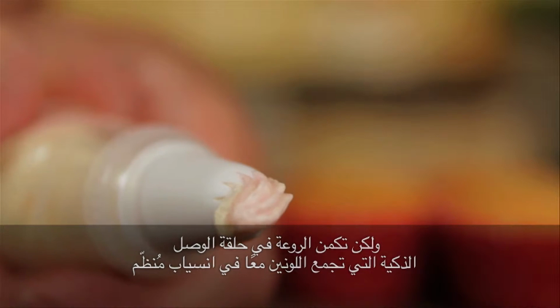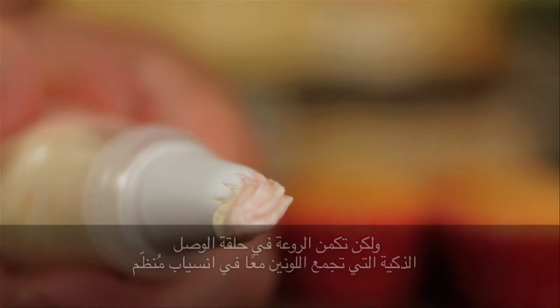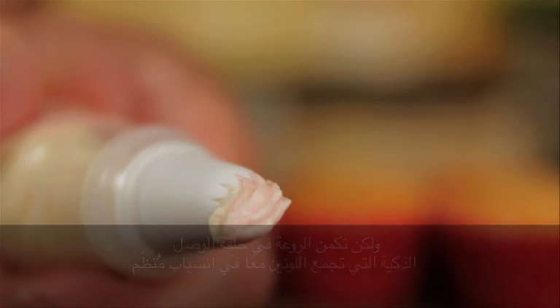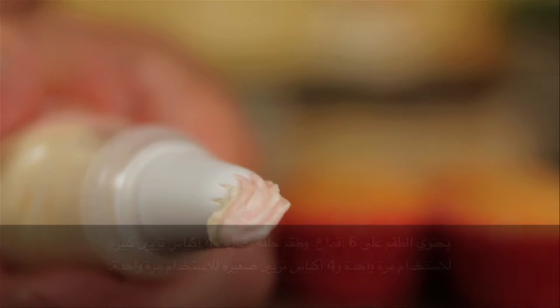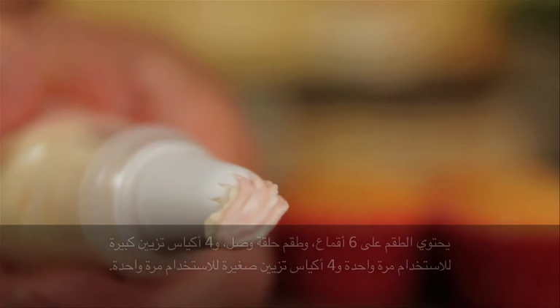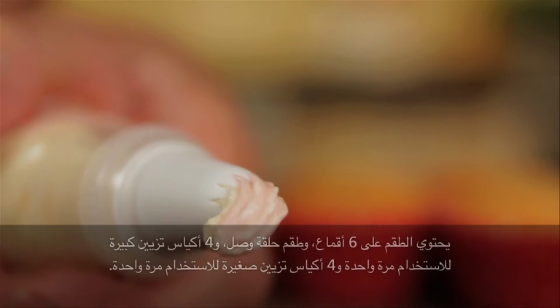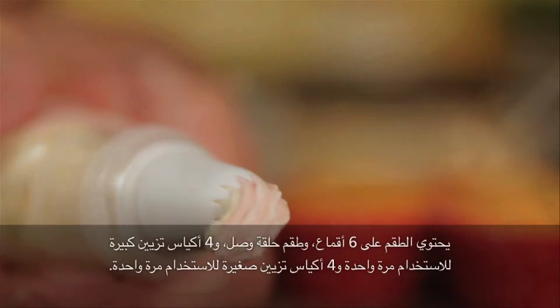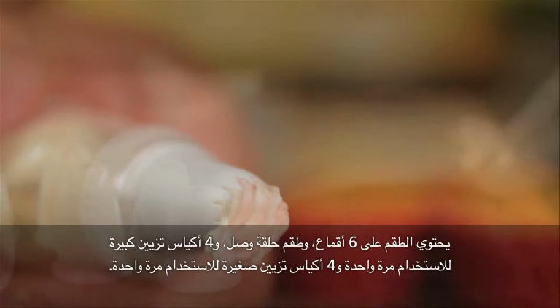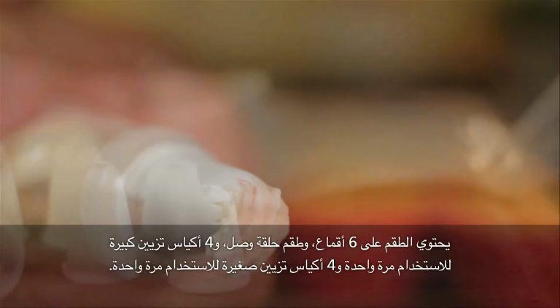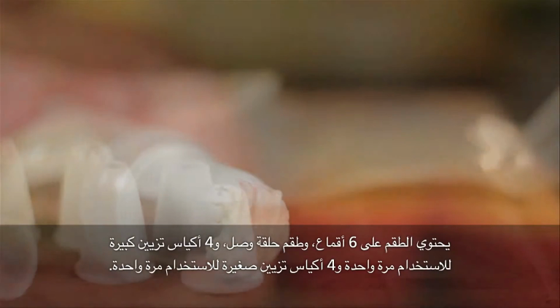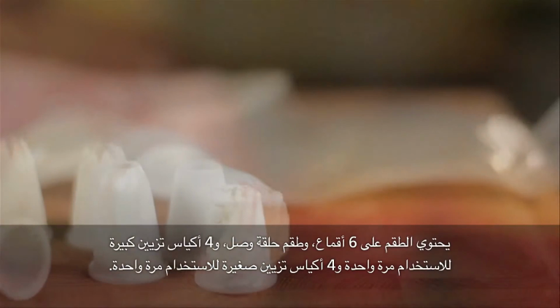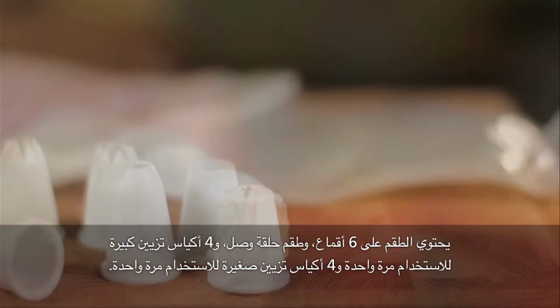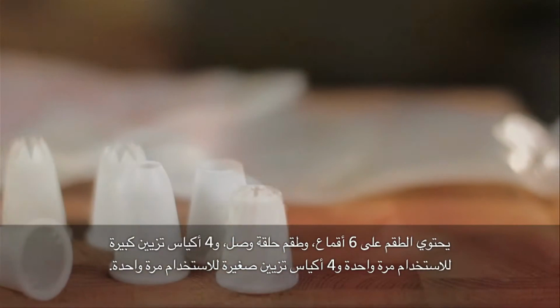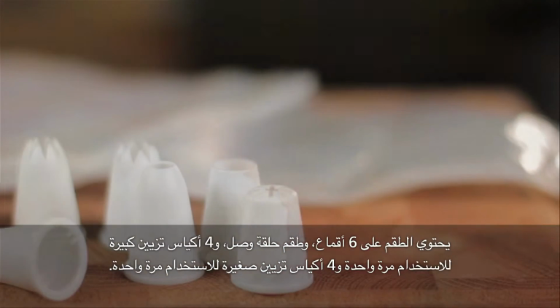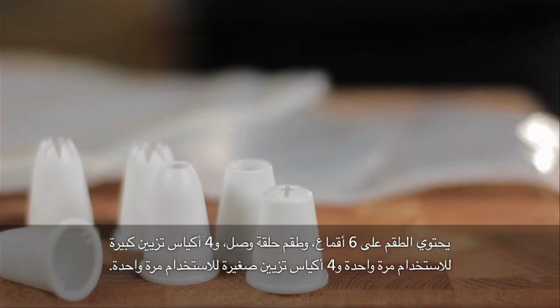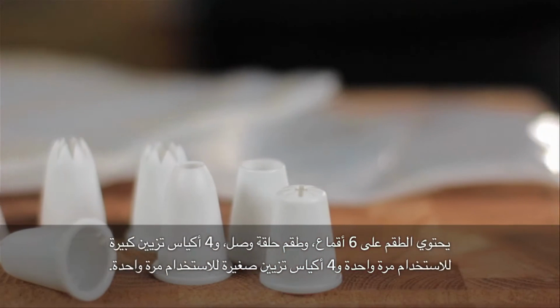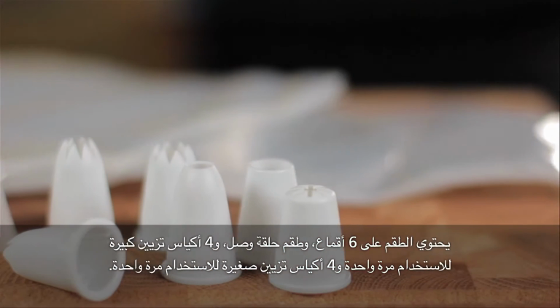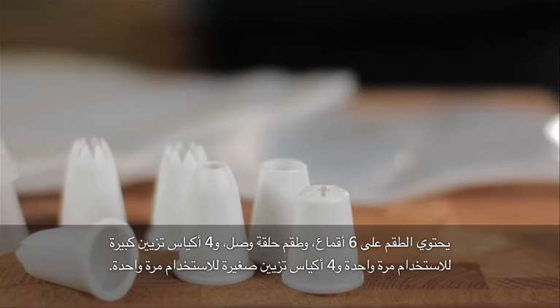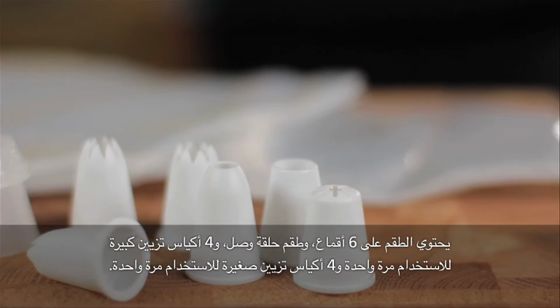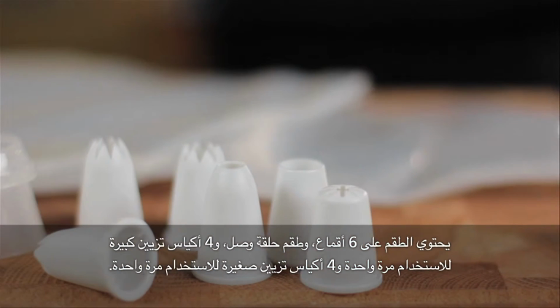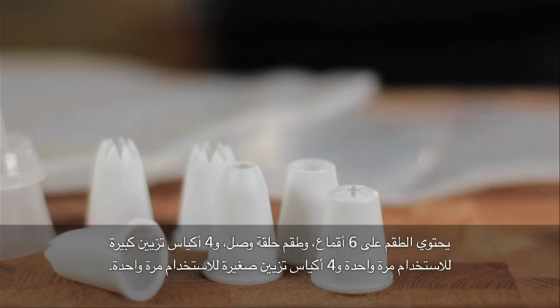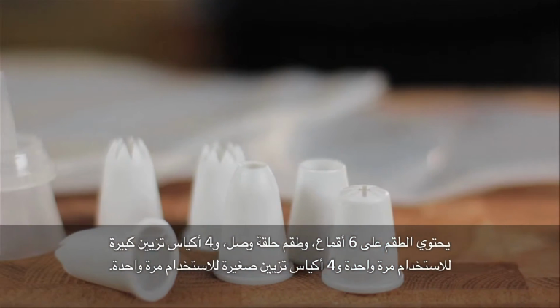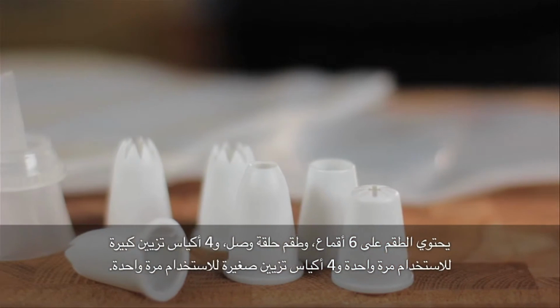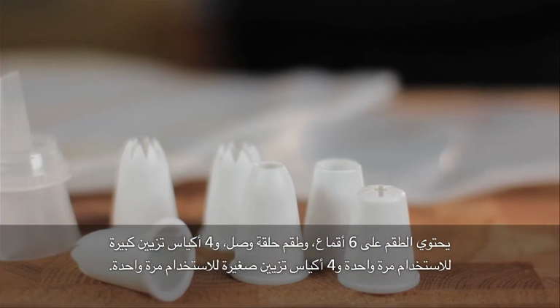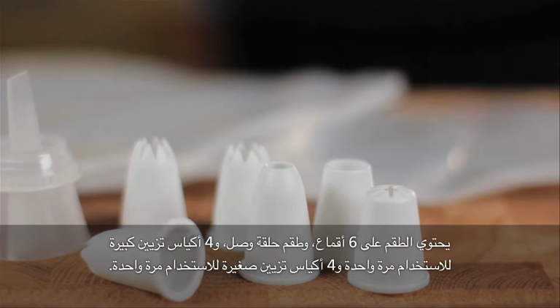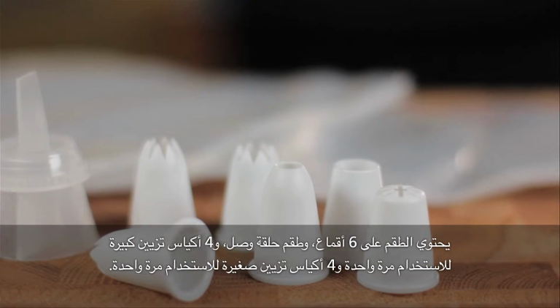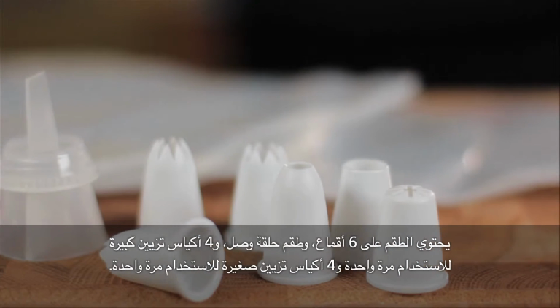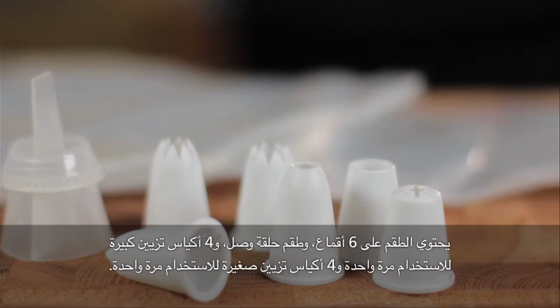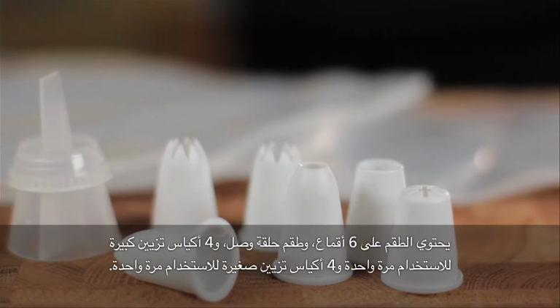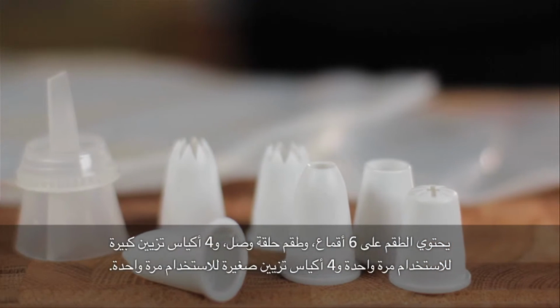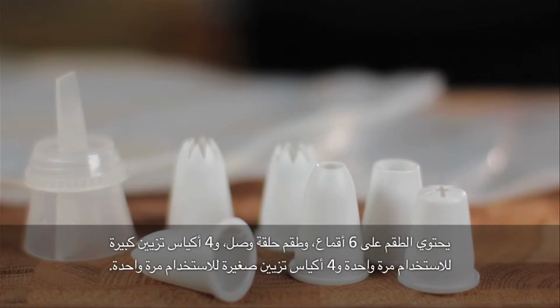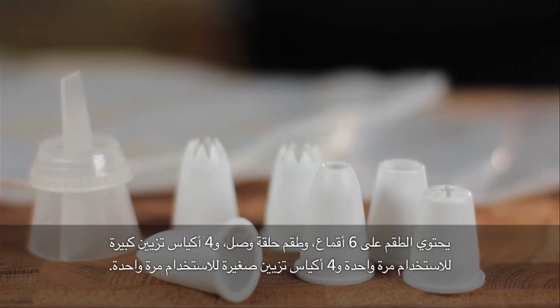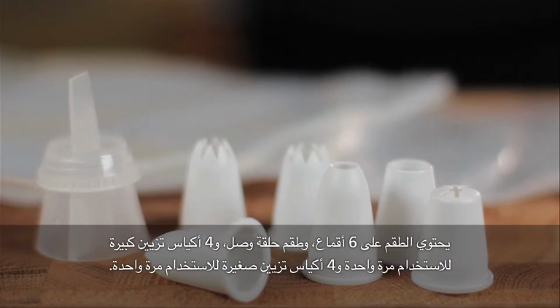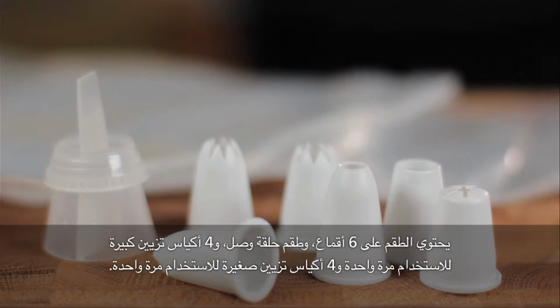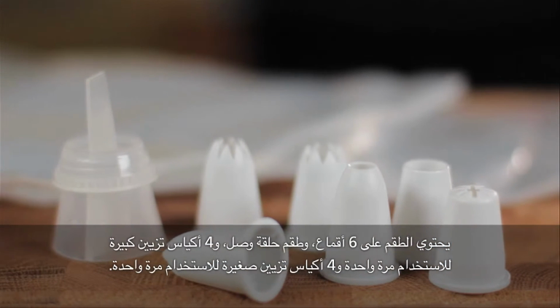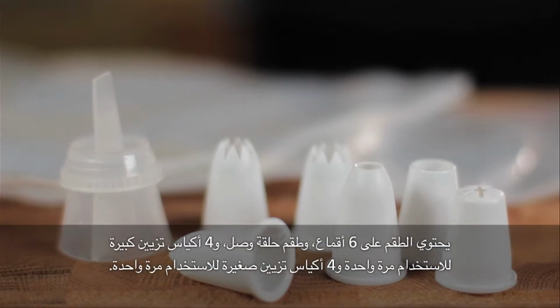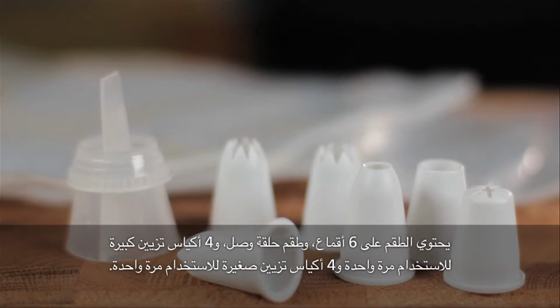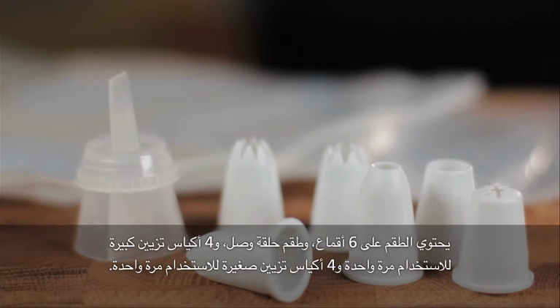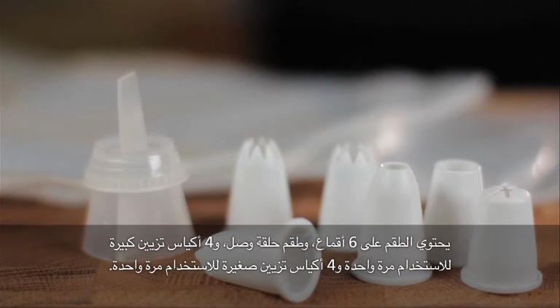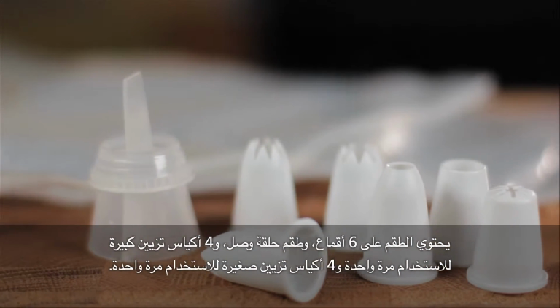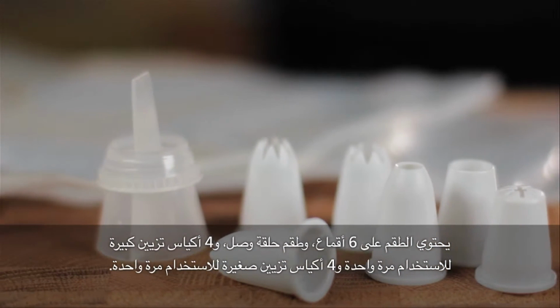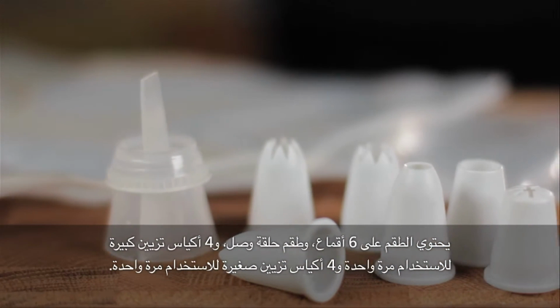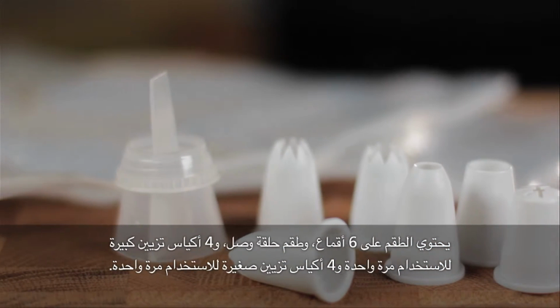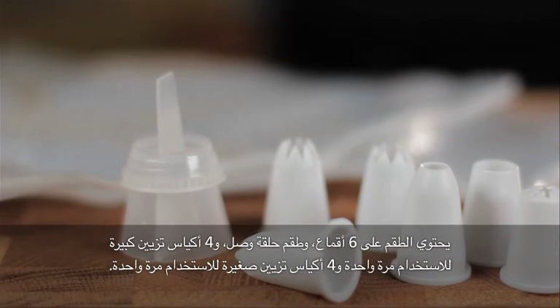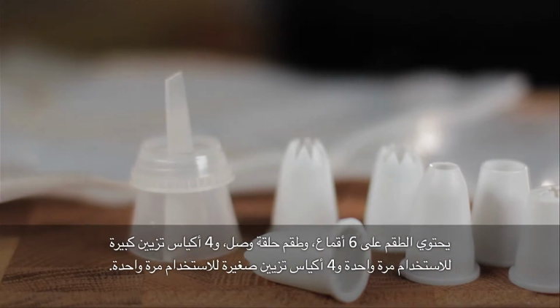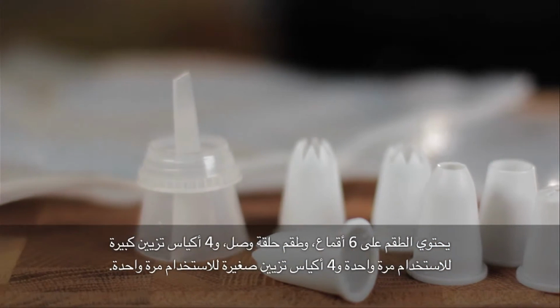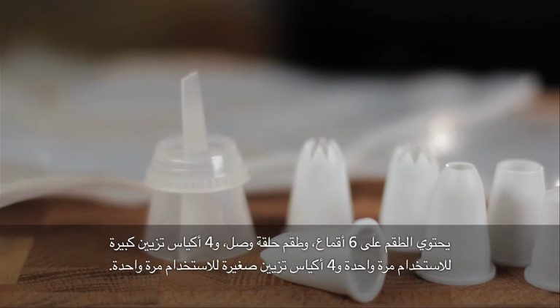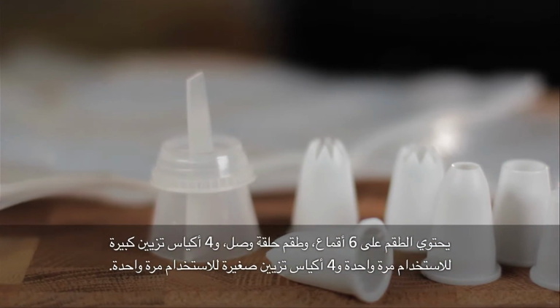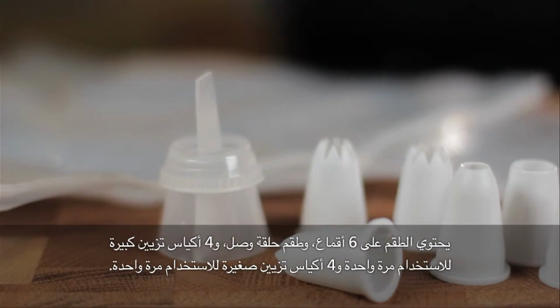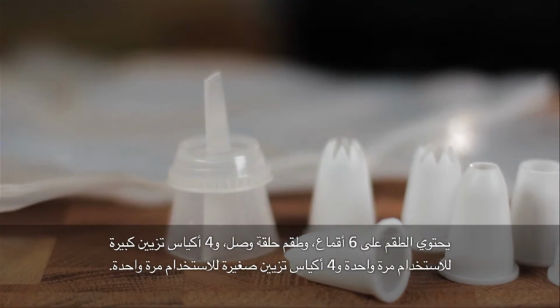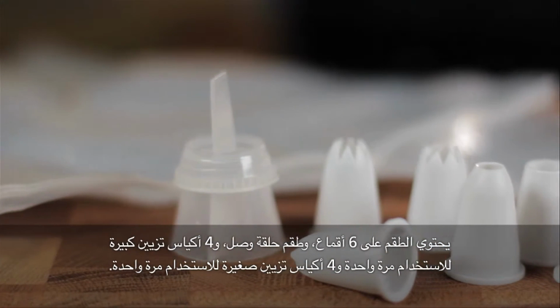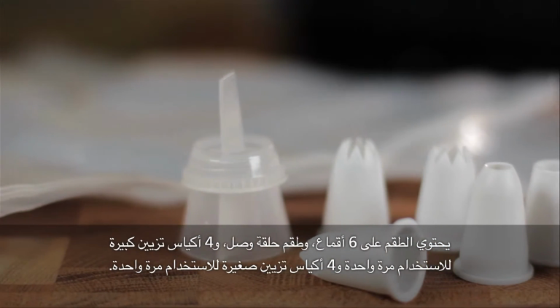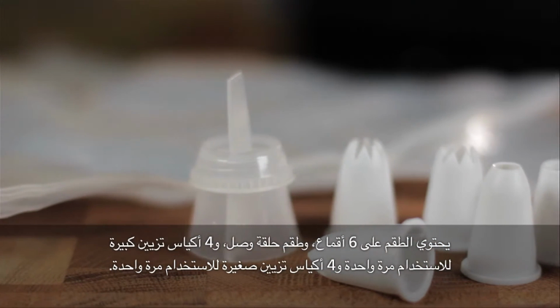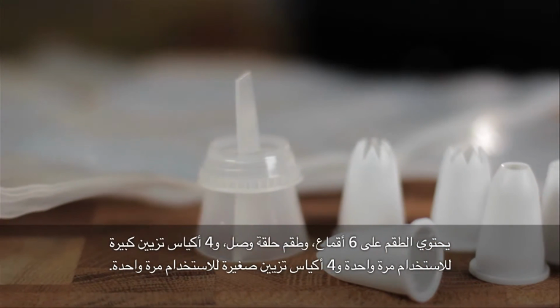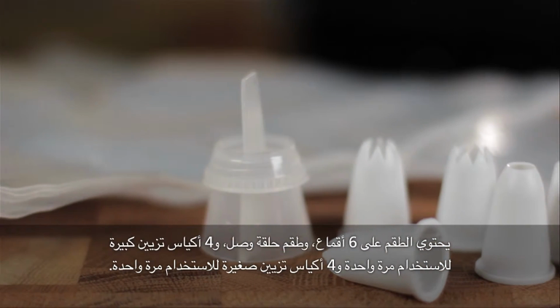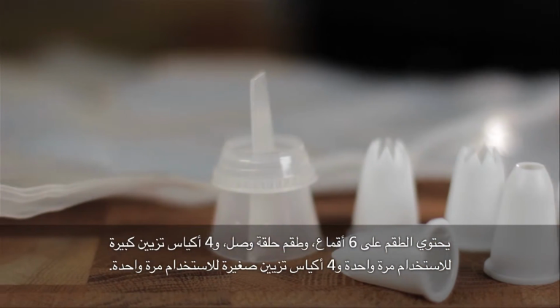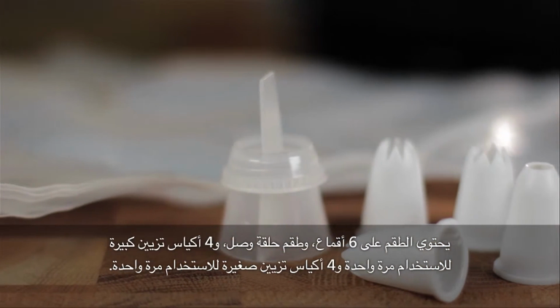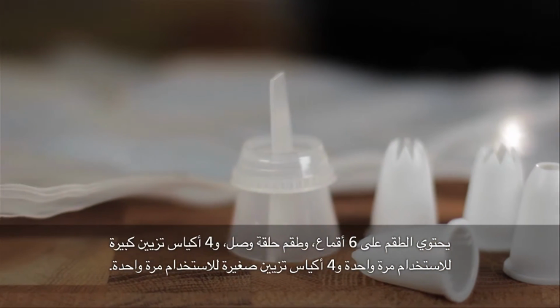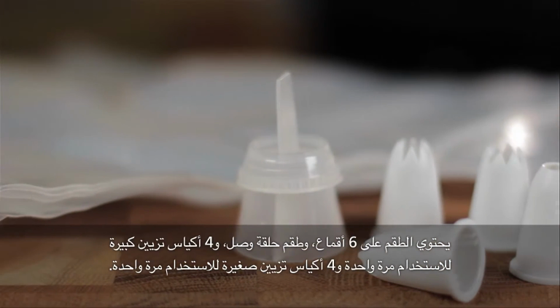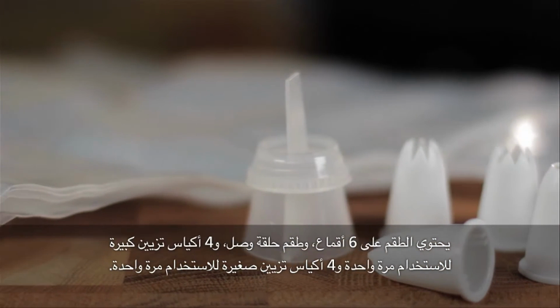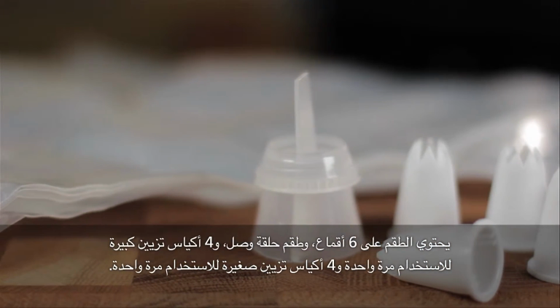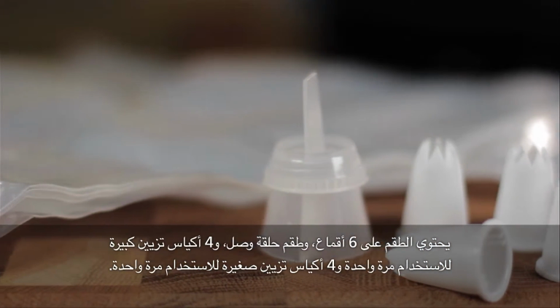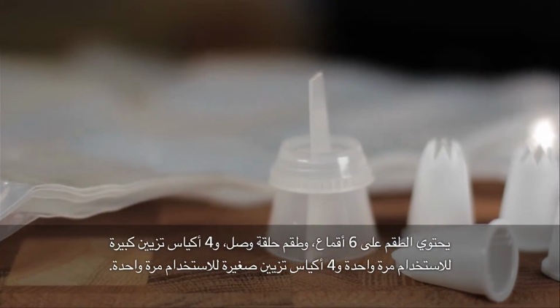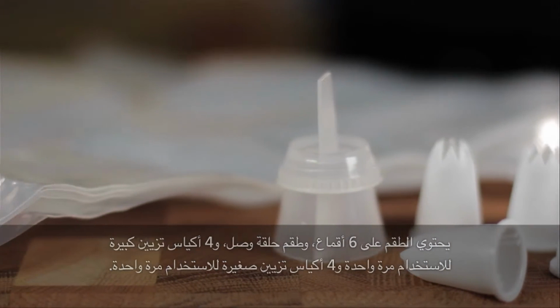The set contains six nozzles, a coupler set, four large and four small disposable icing bags.